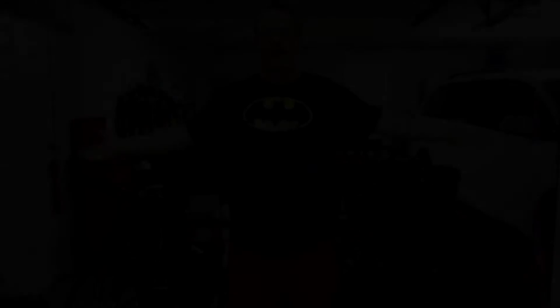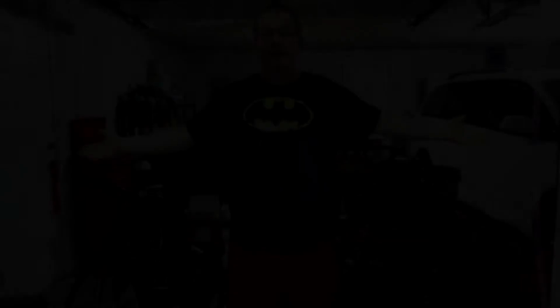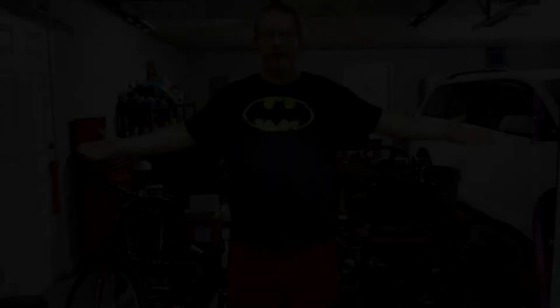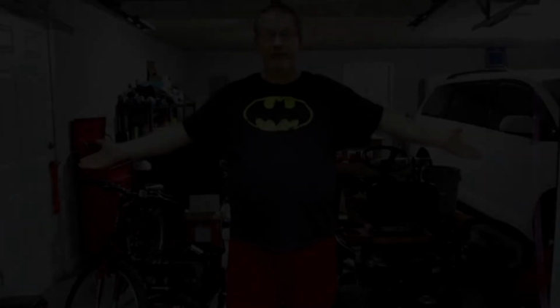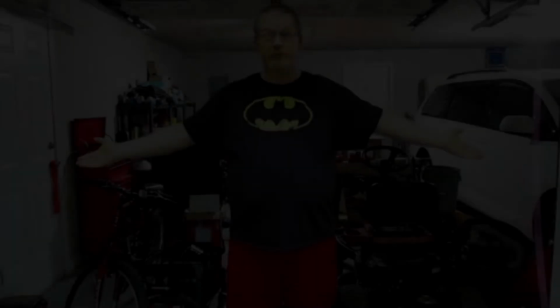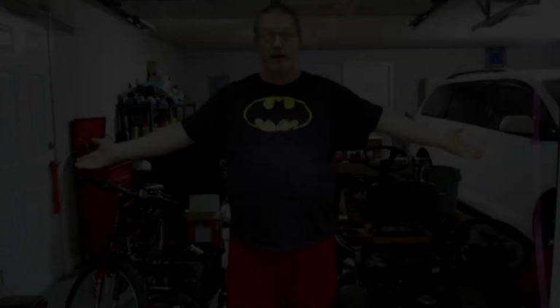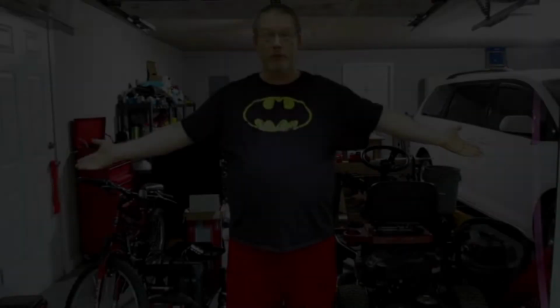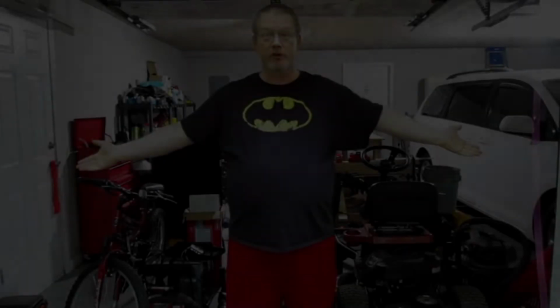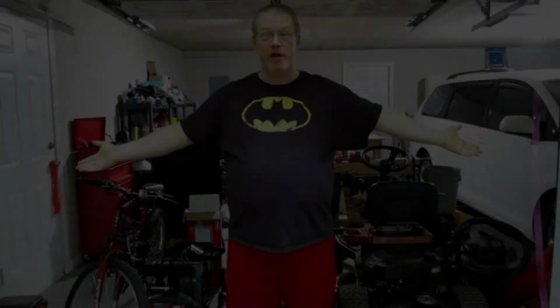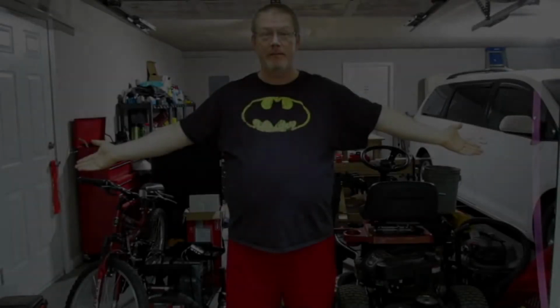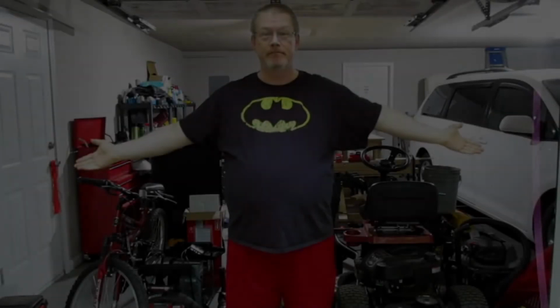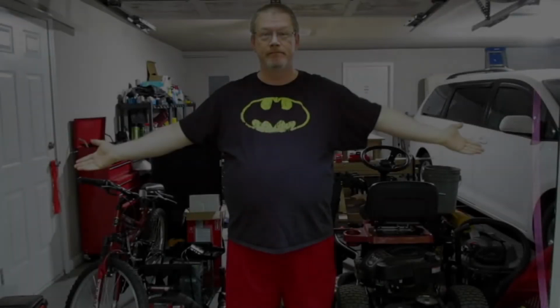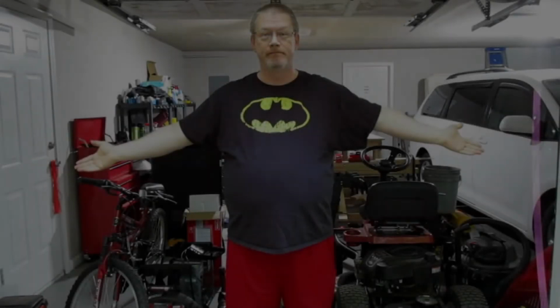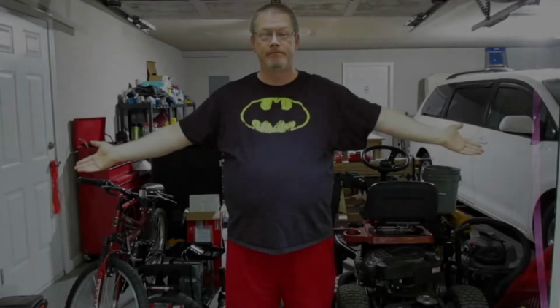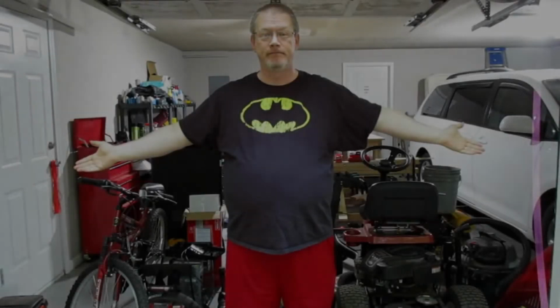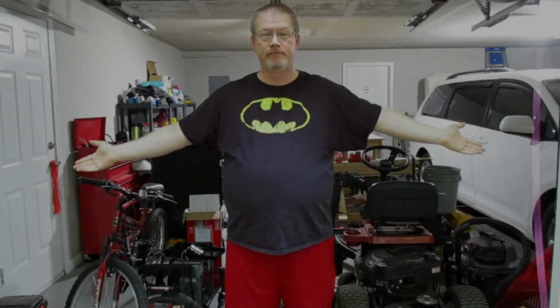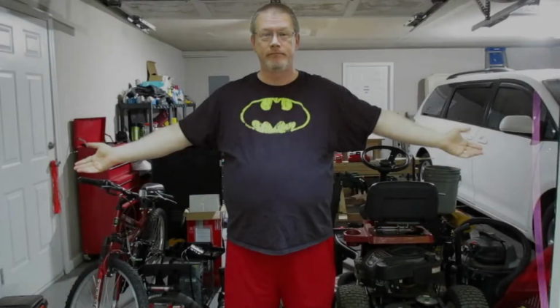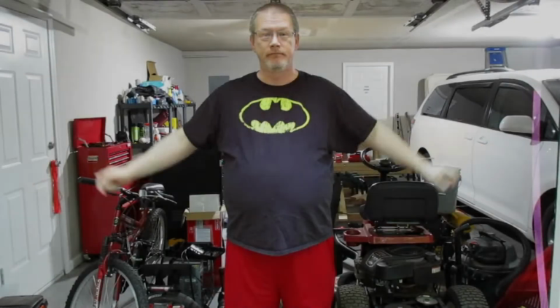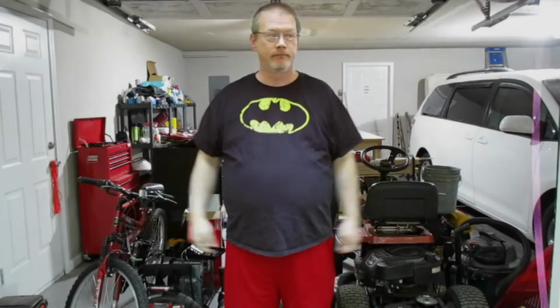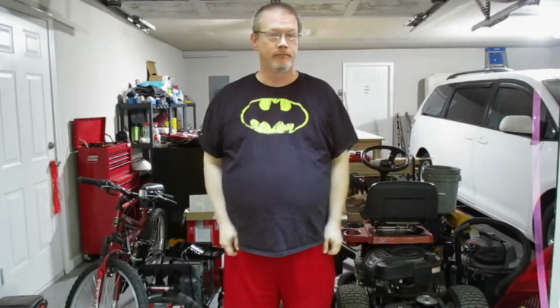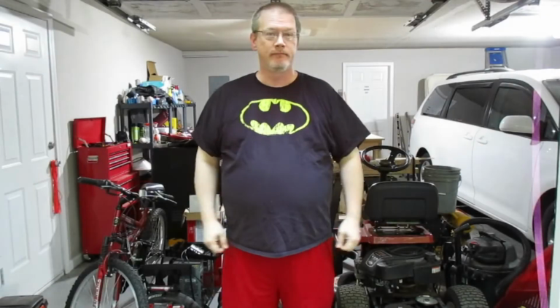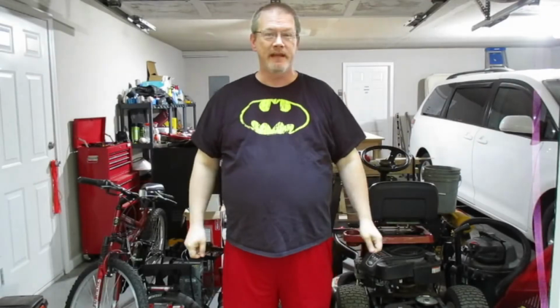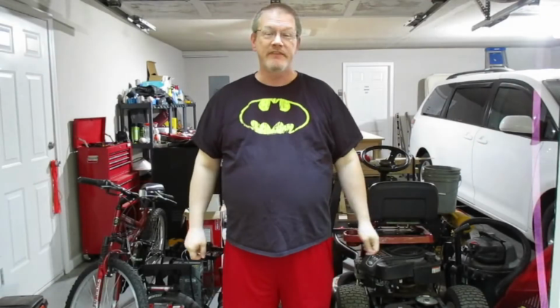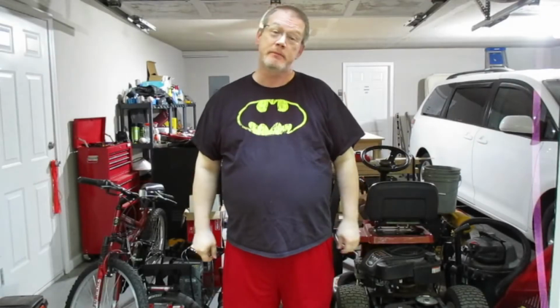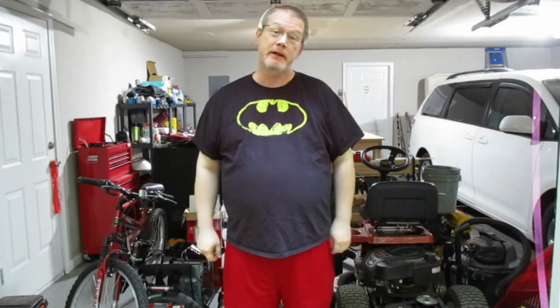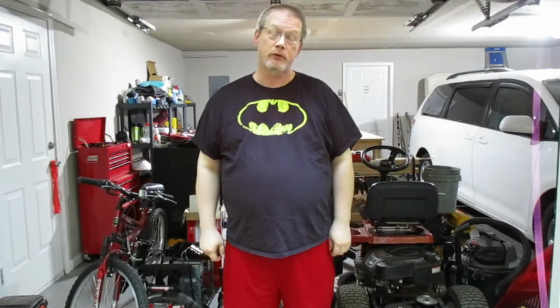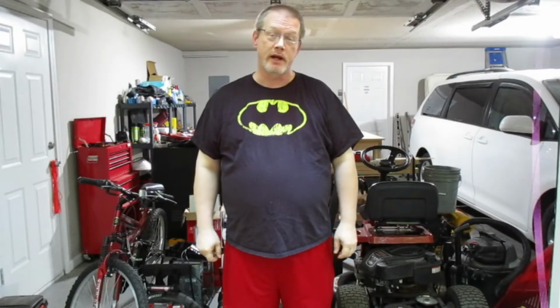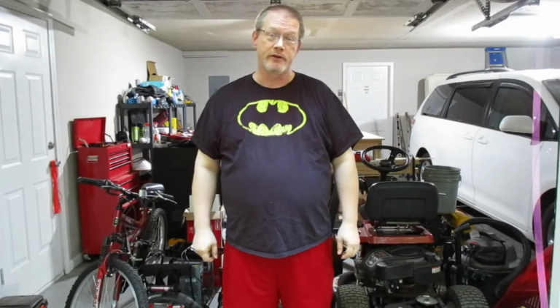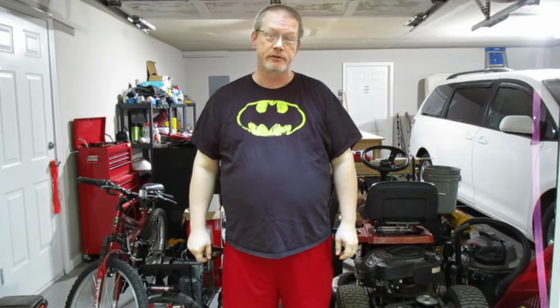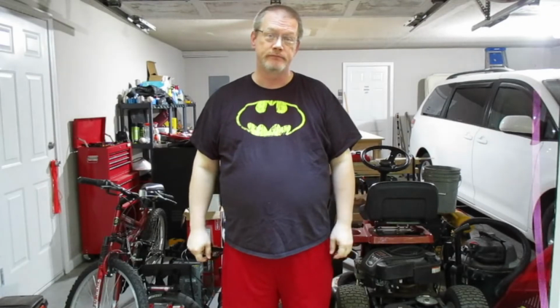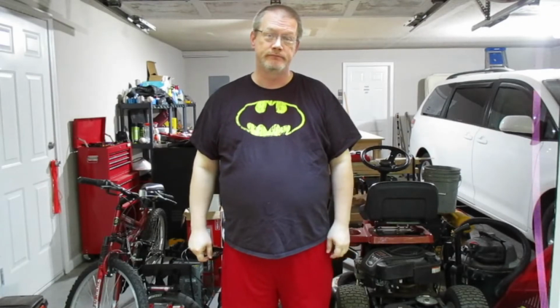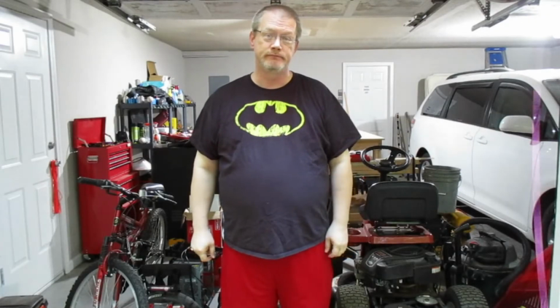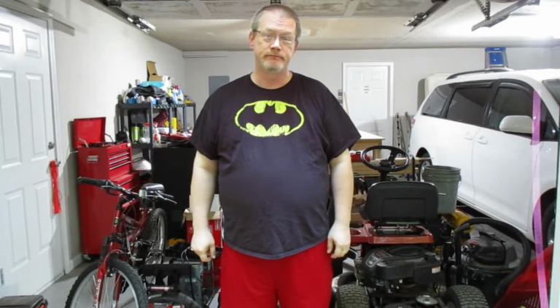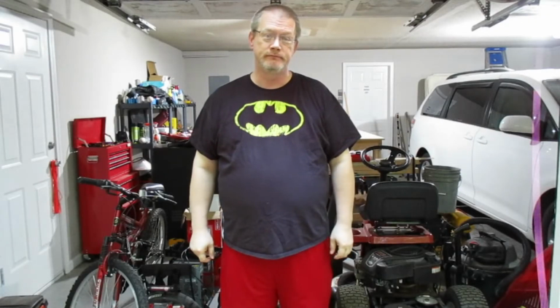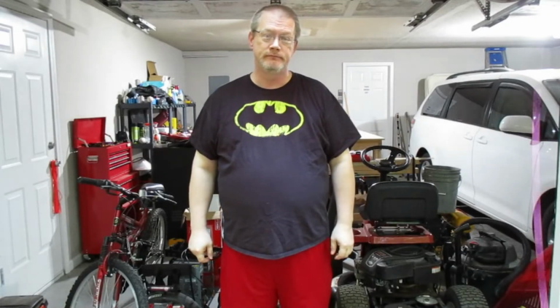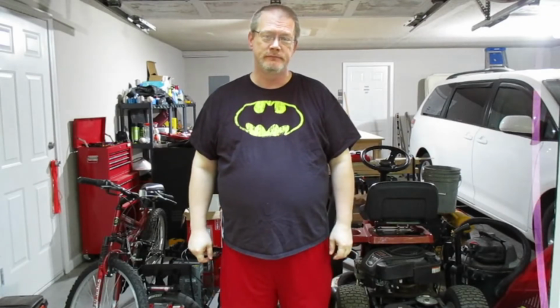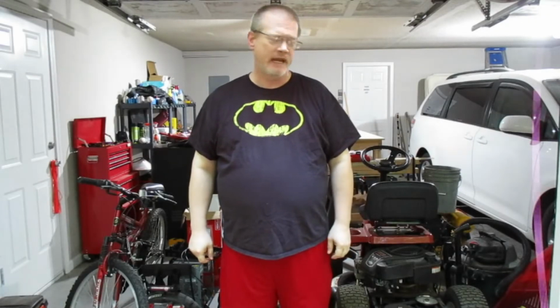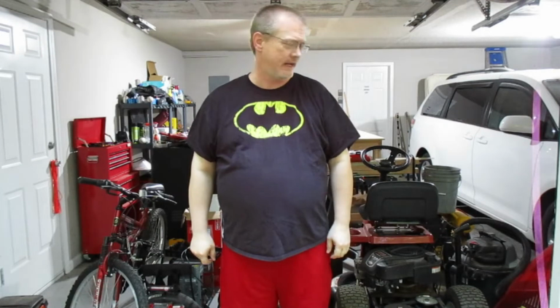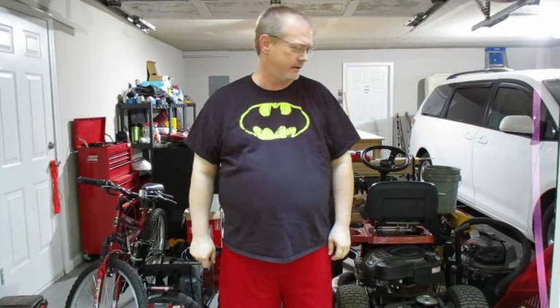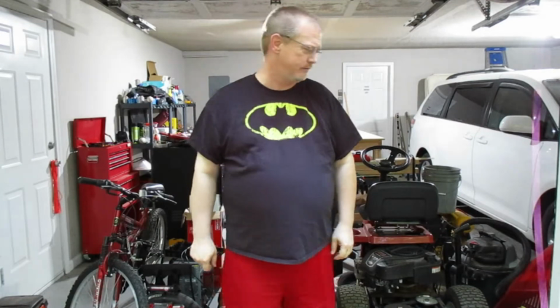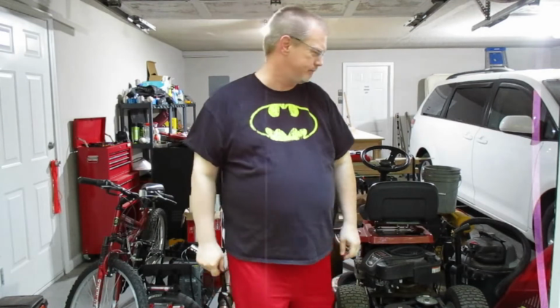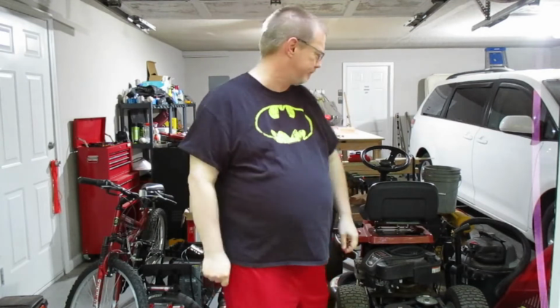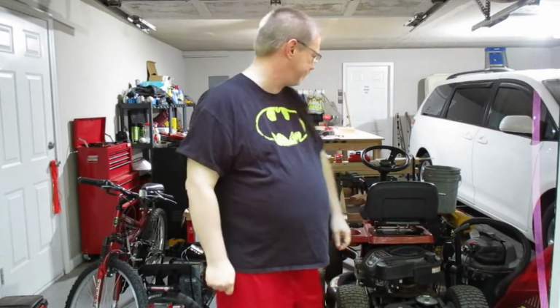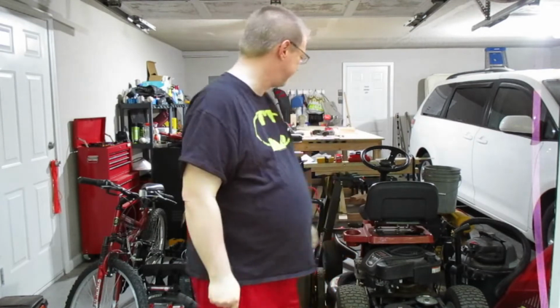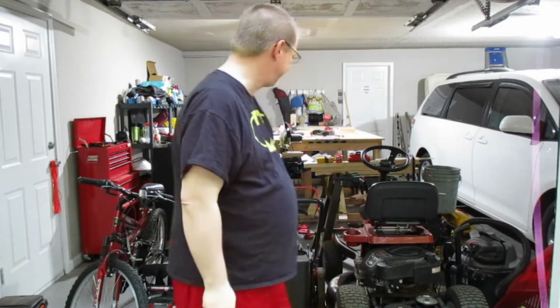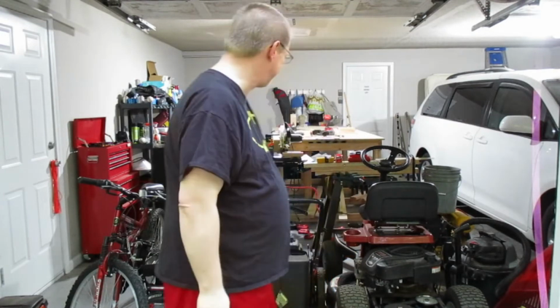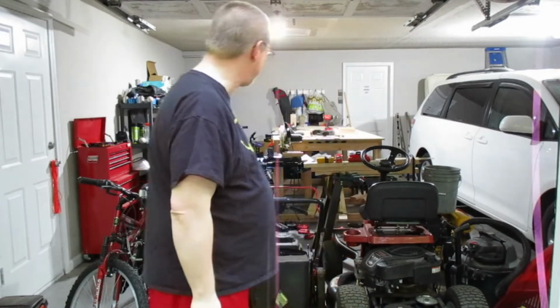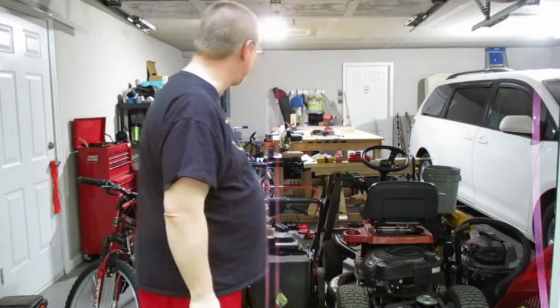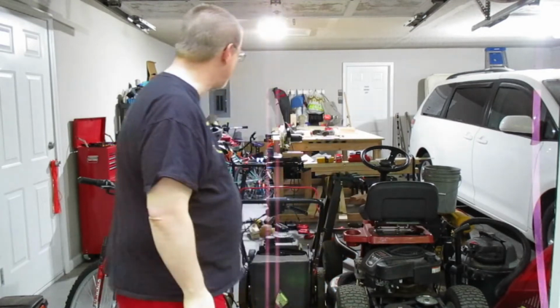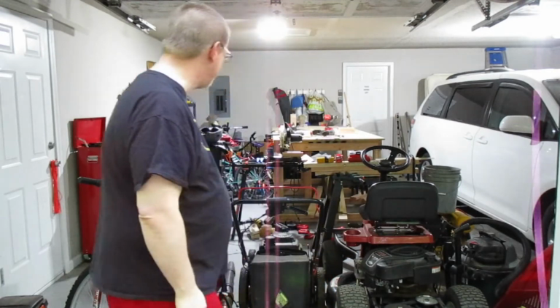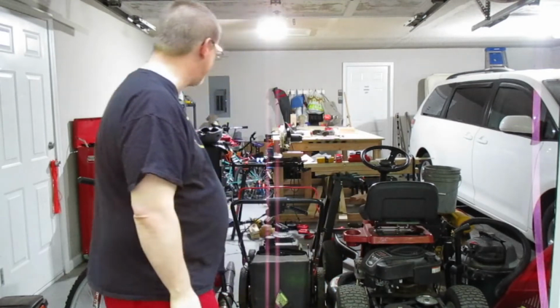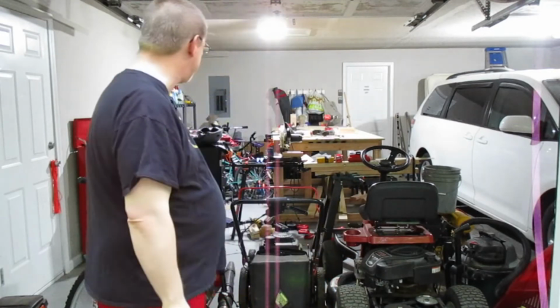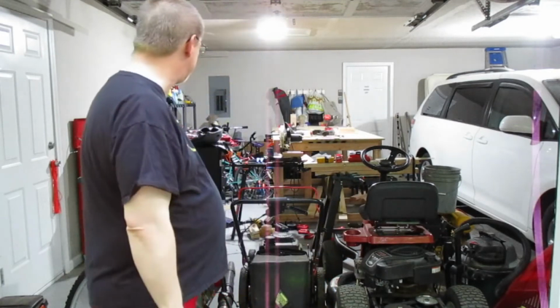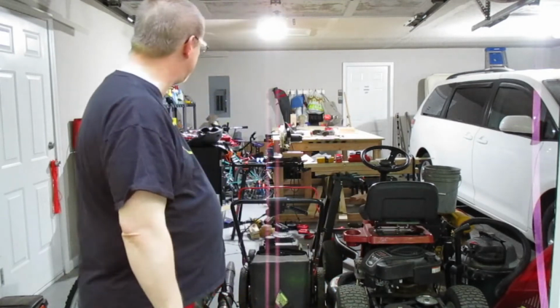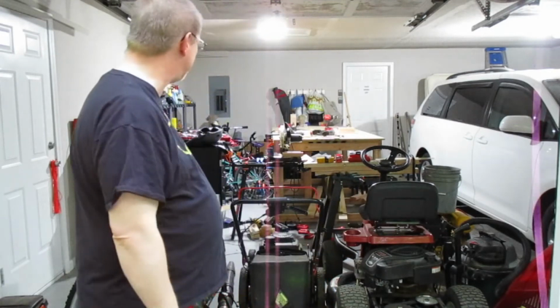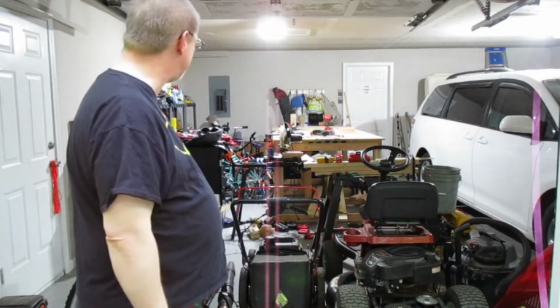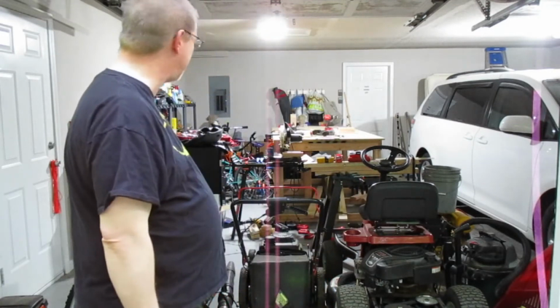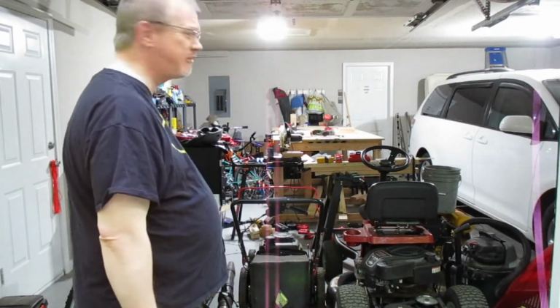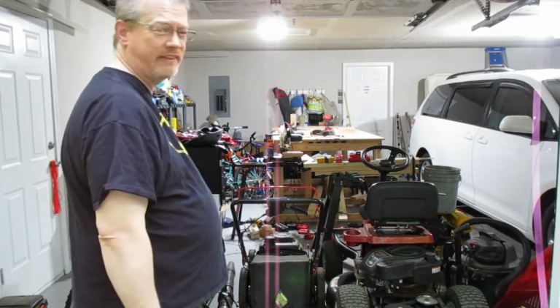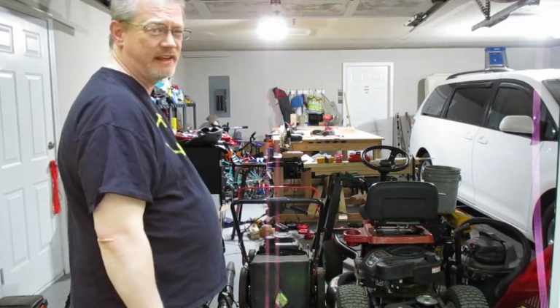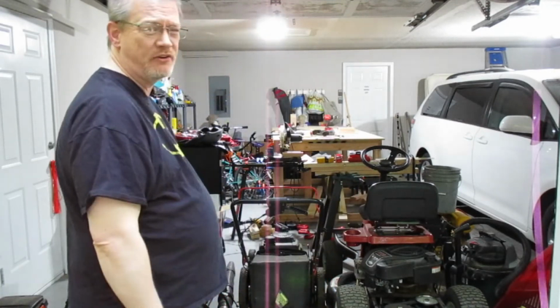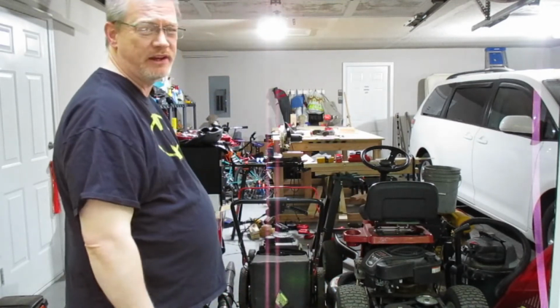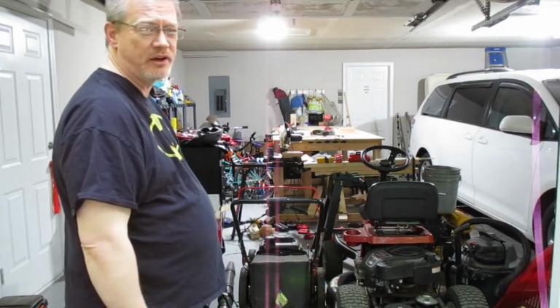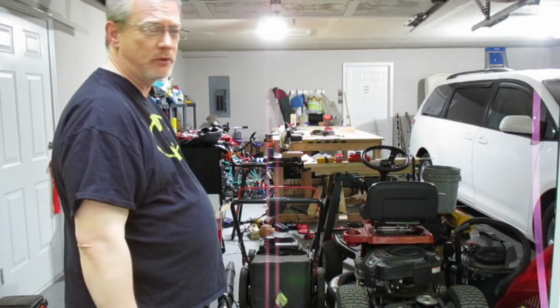This is my wood shop. It's in my garage. And so is everything else I own.